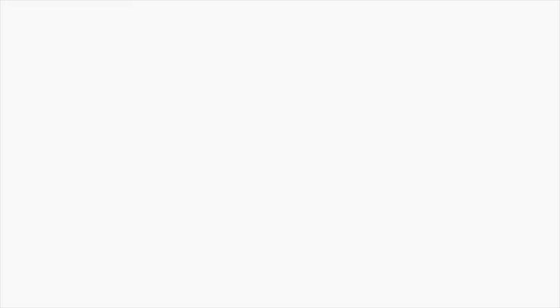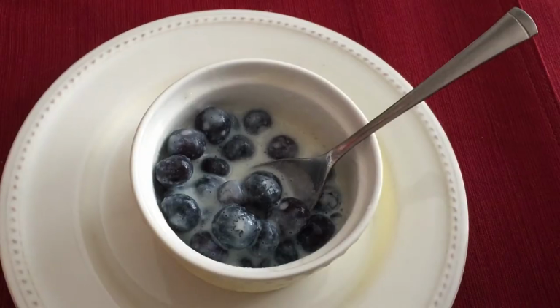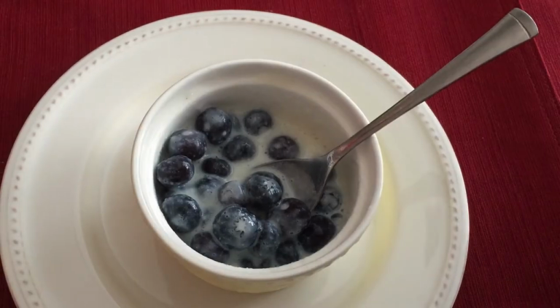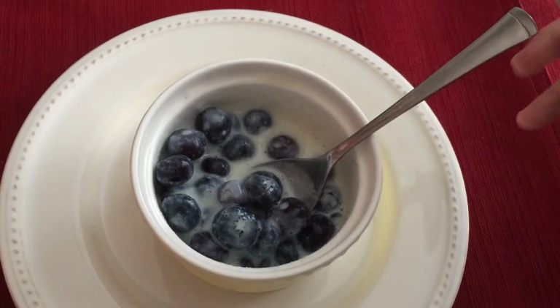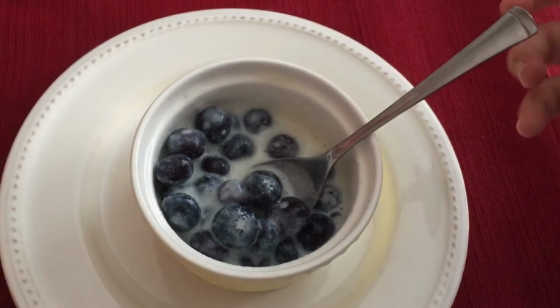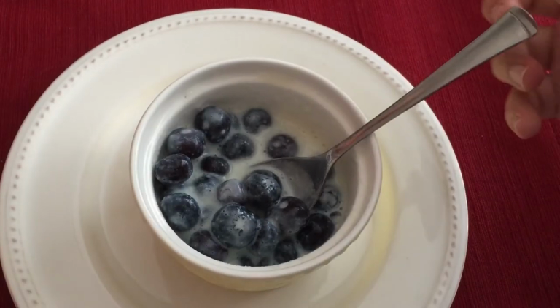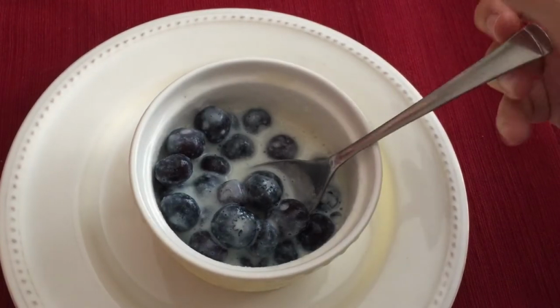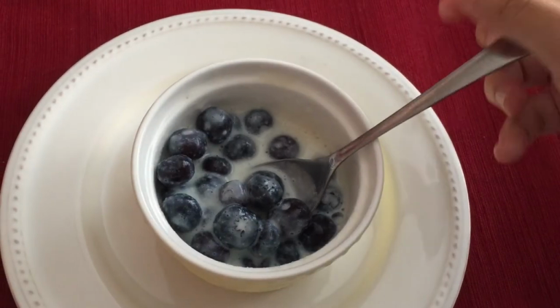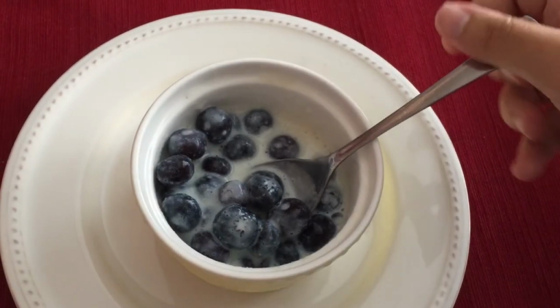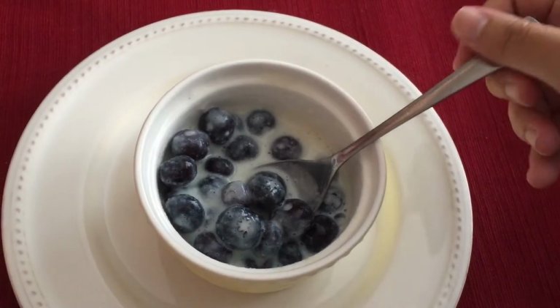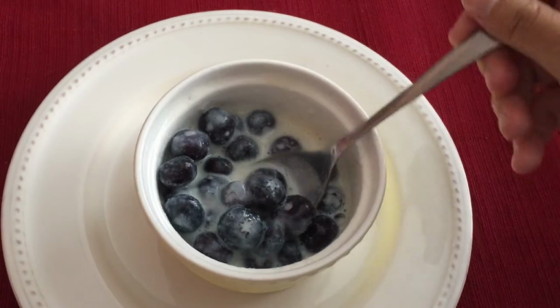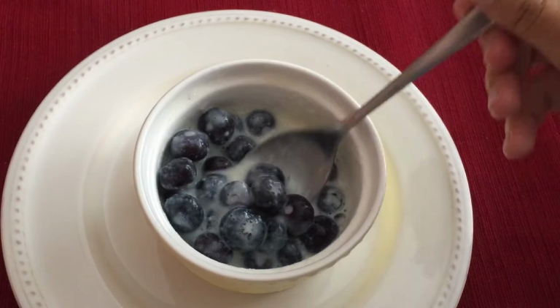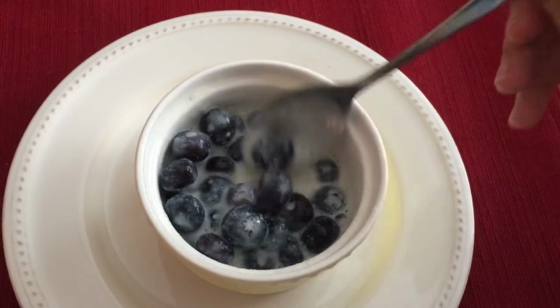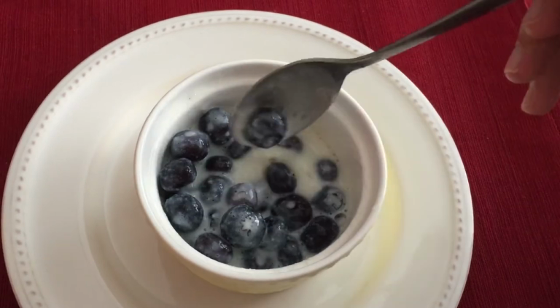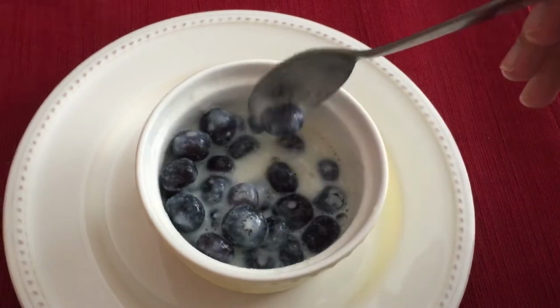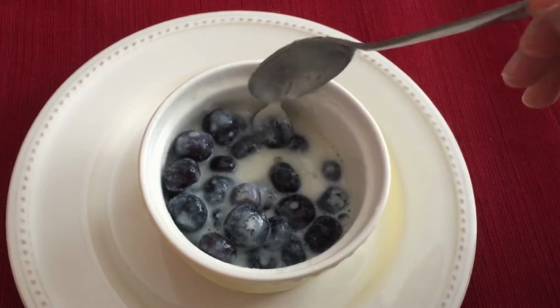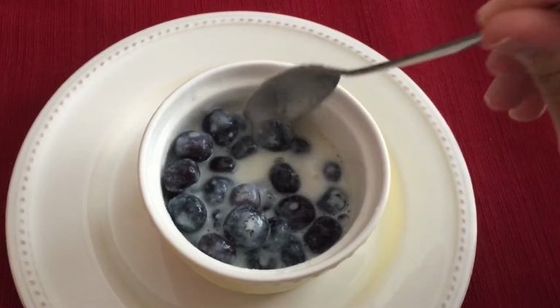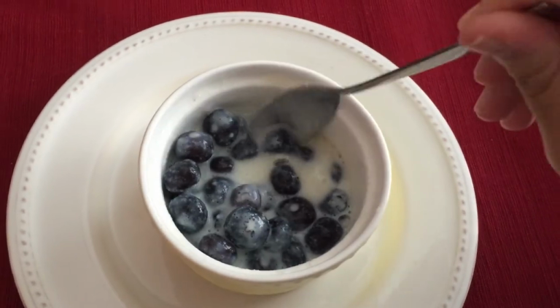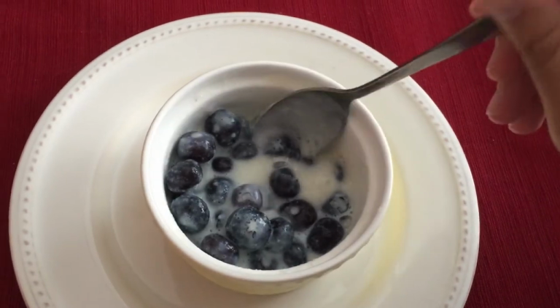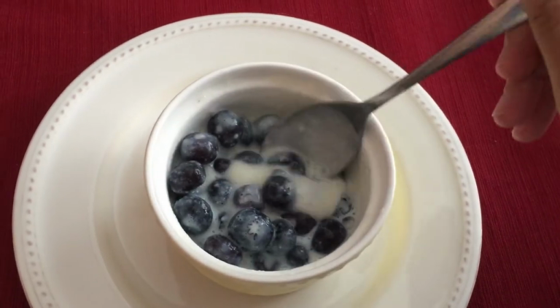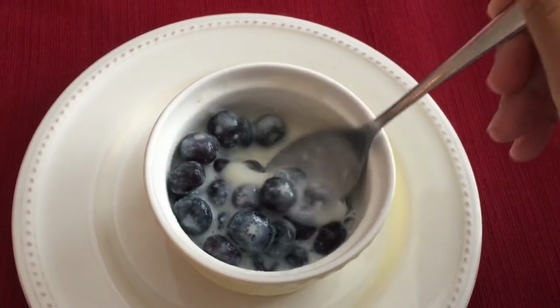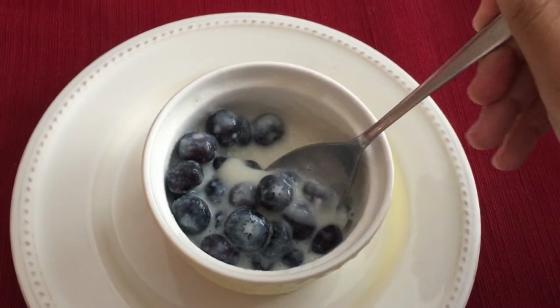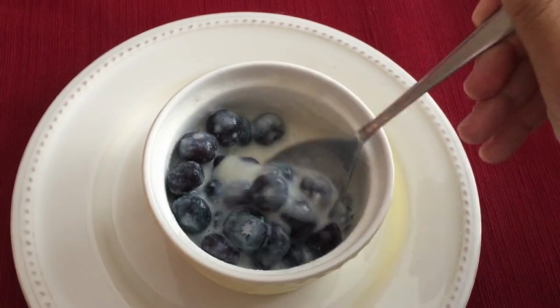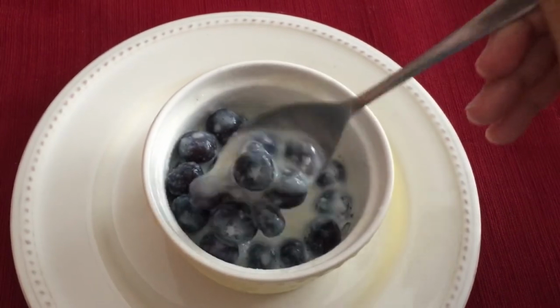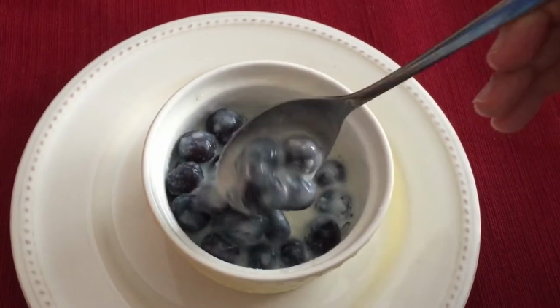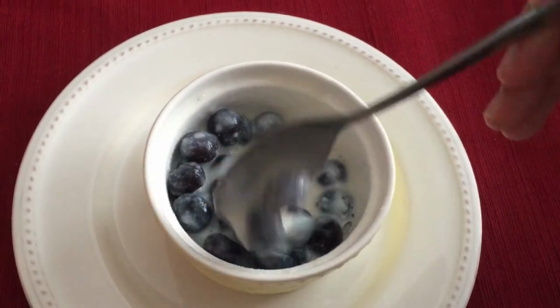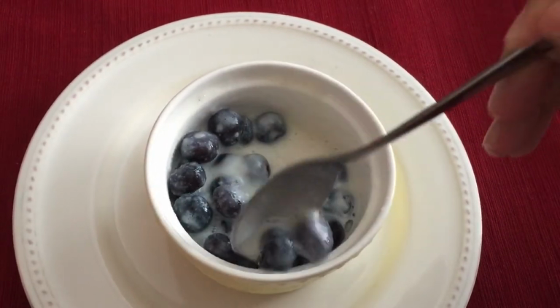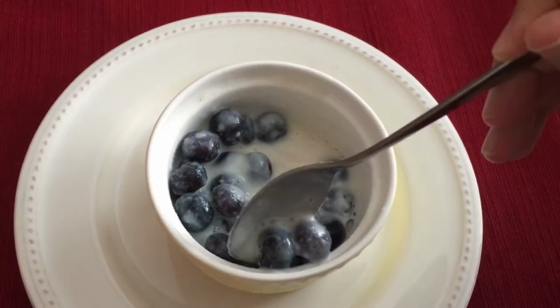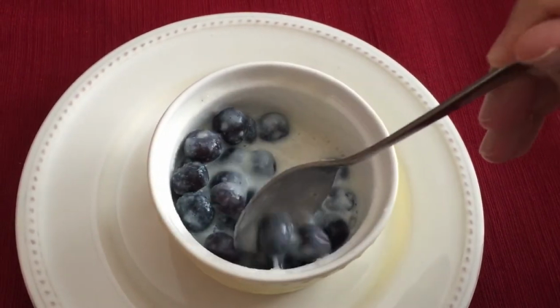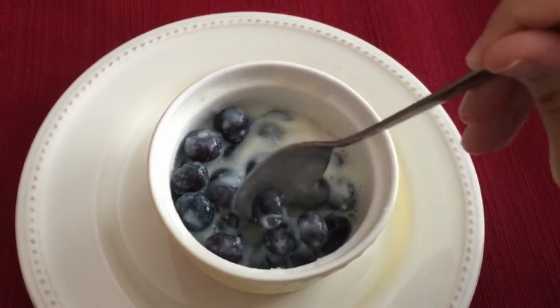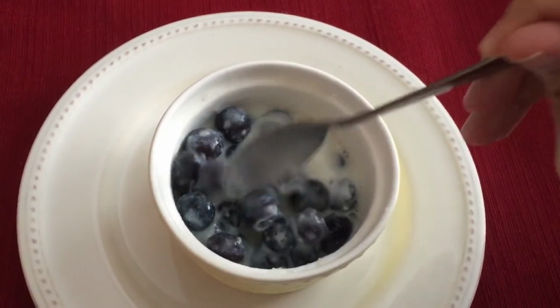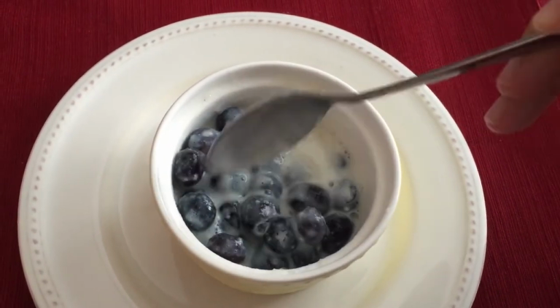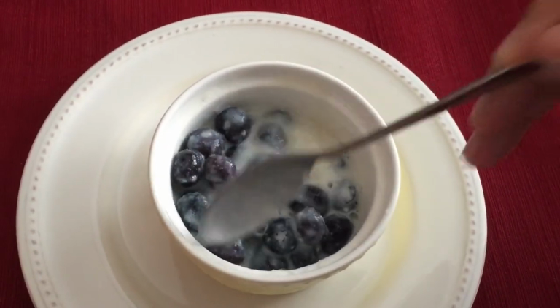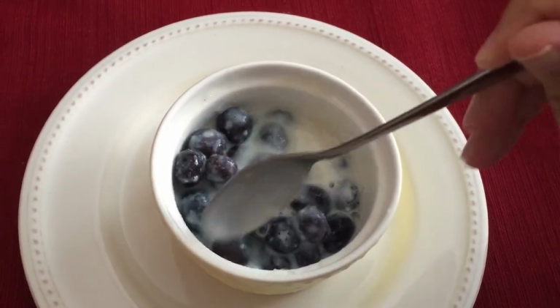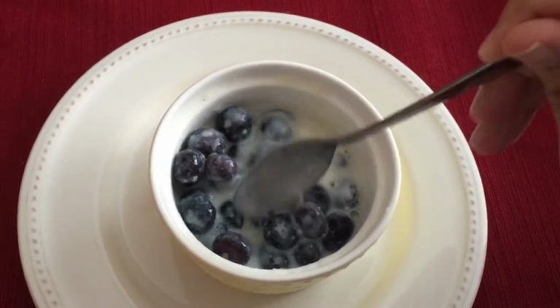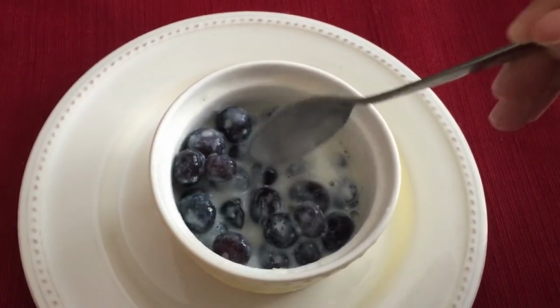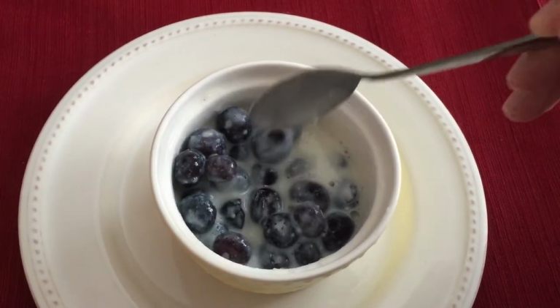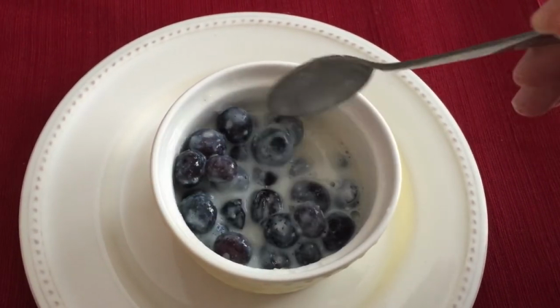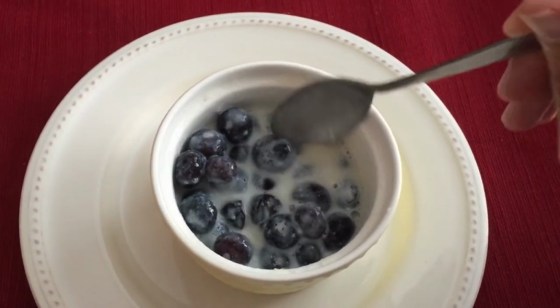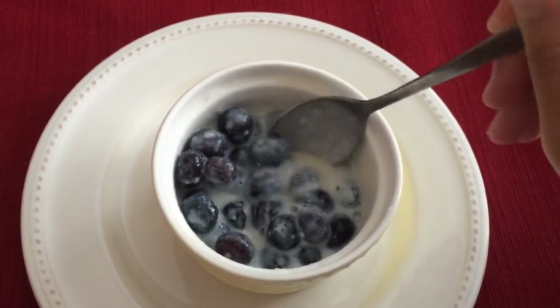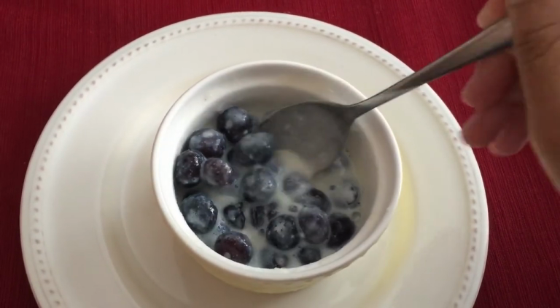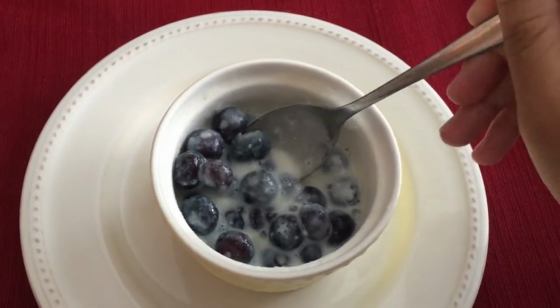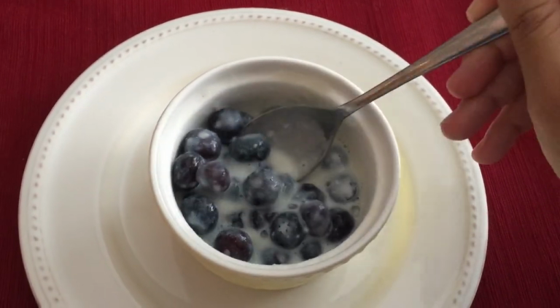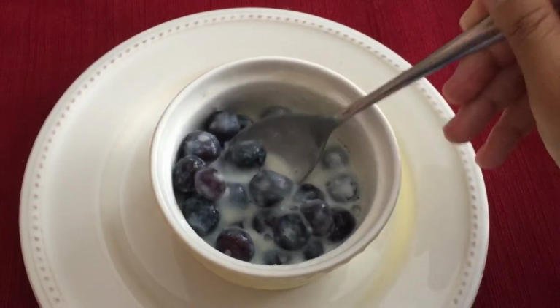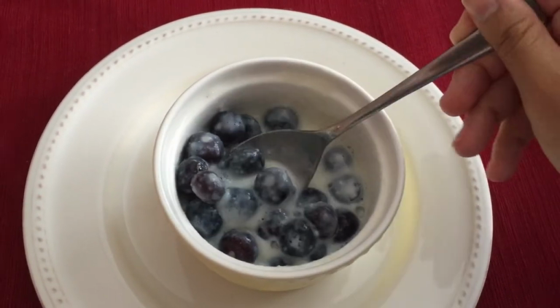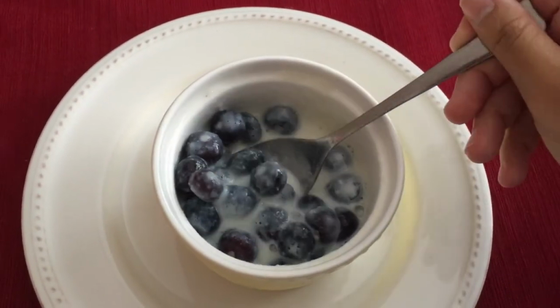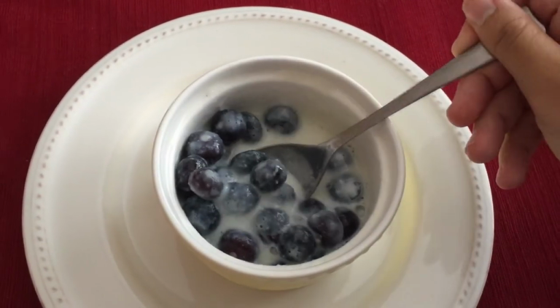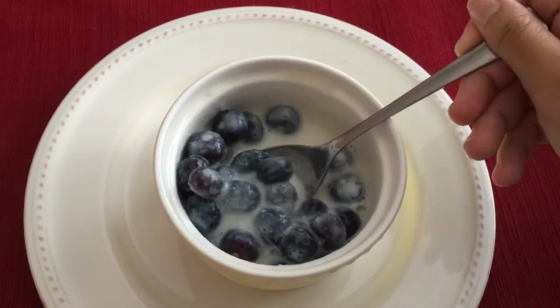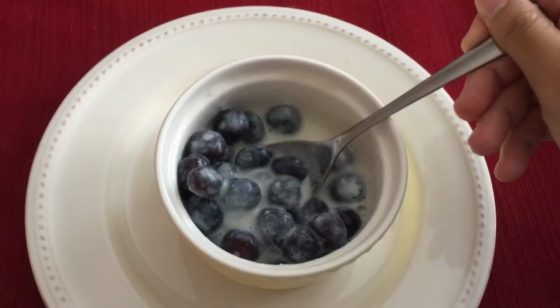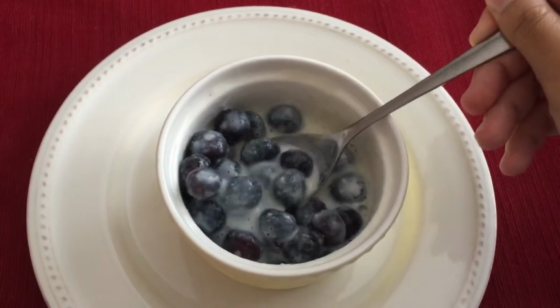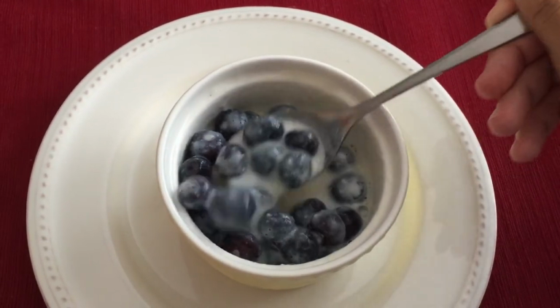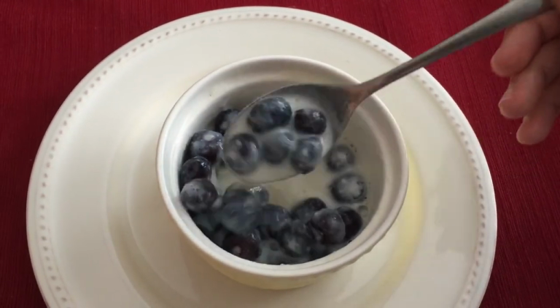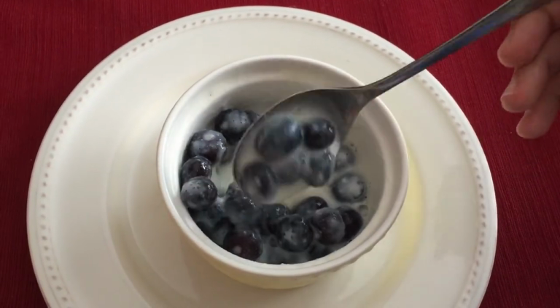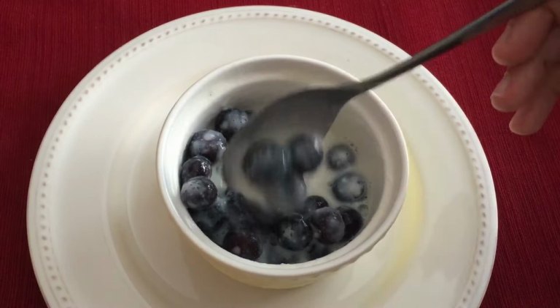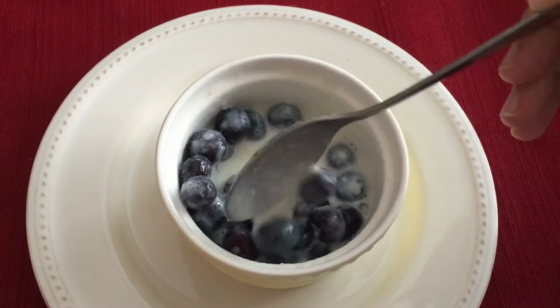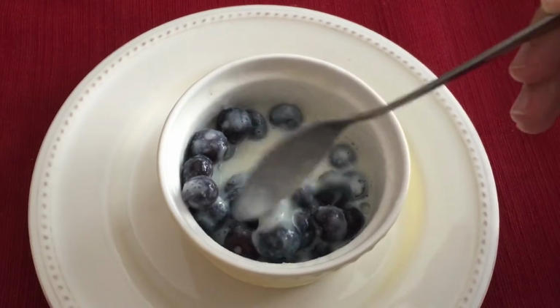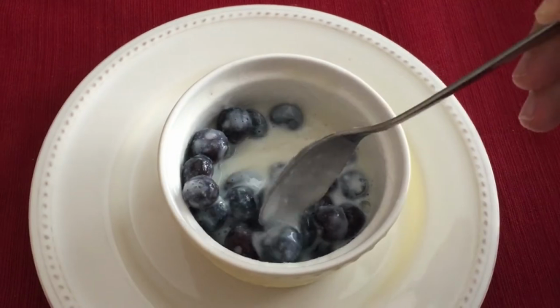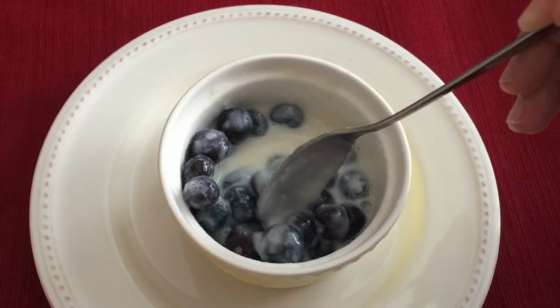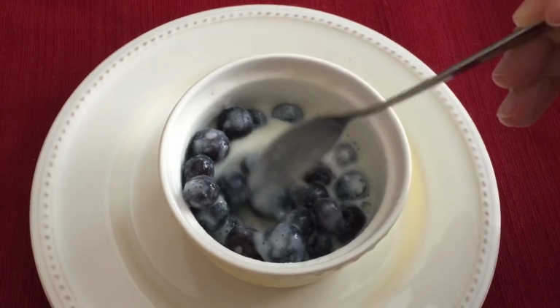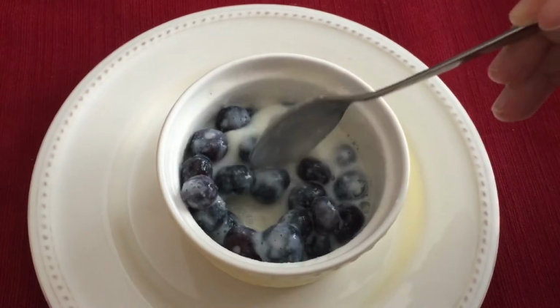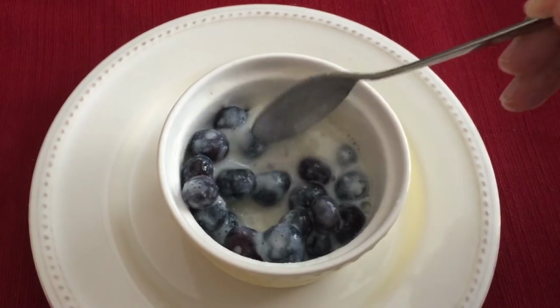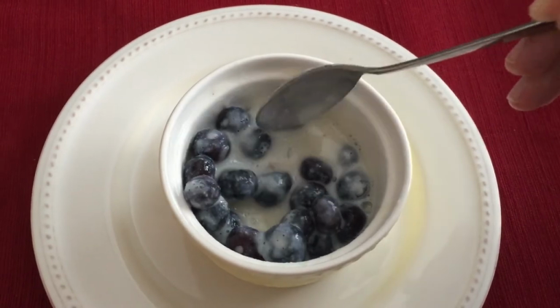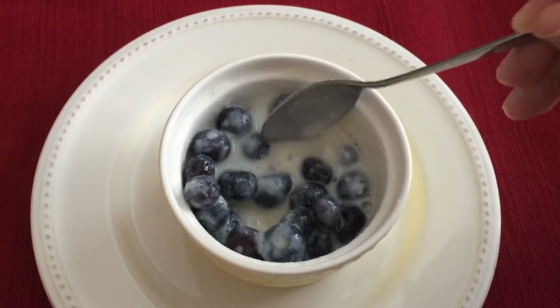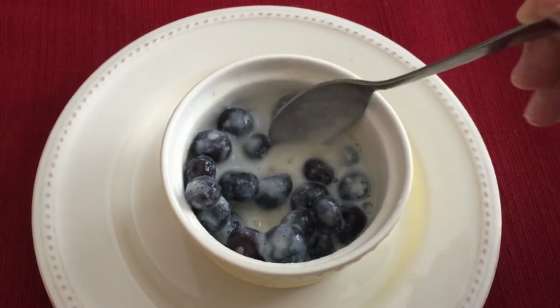Hi everyone, welcome to my channel. Today we will be making ice blueberries from the Game of Thrones cookbook. This is a very easy and refreshing dish.